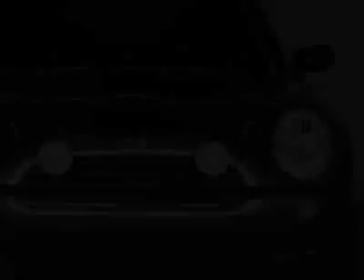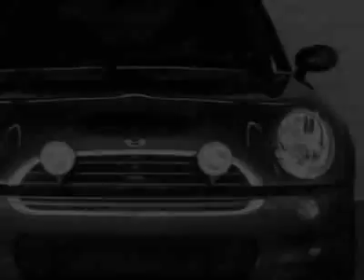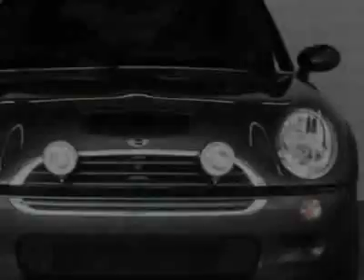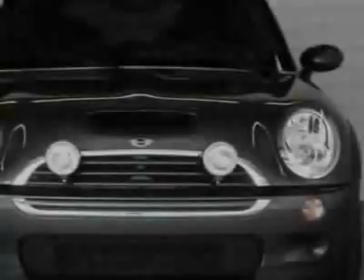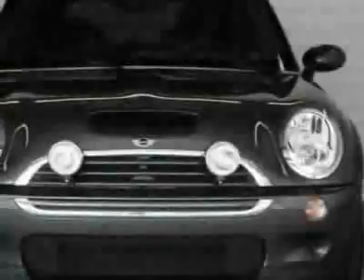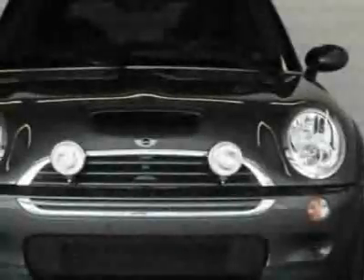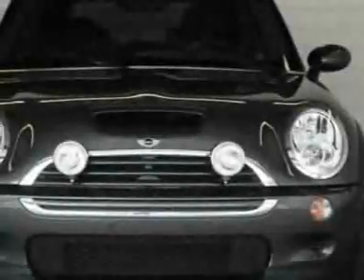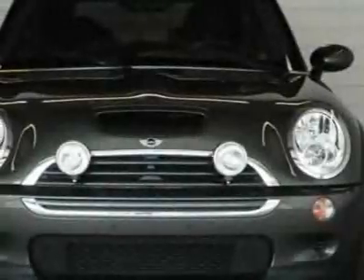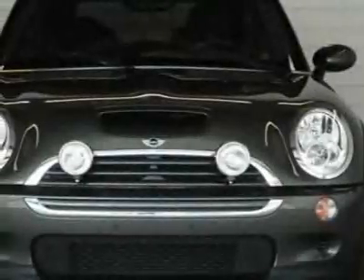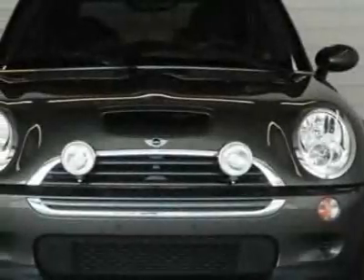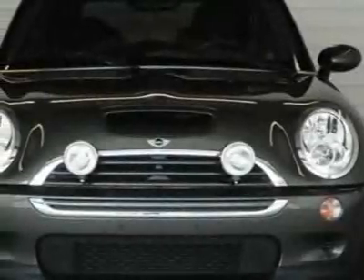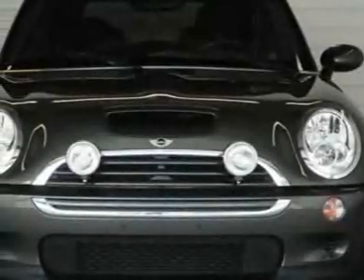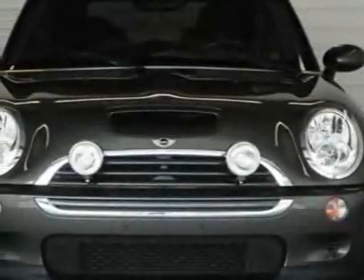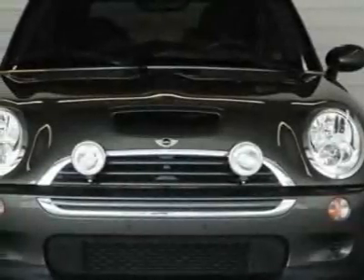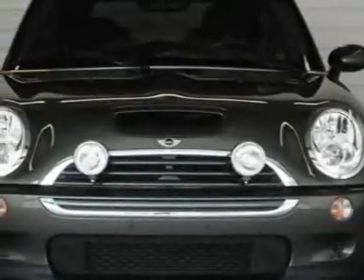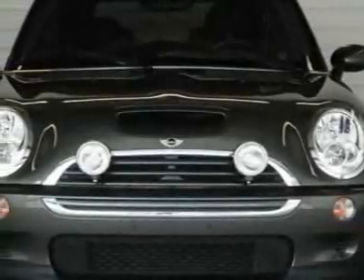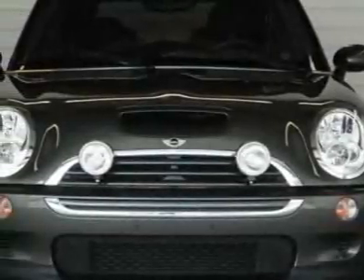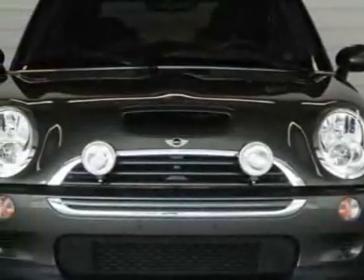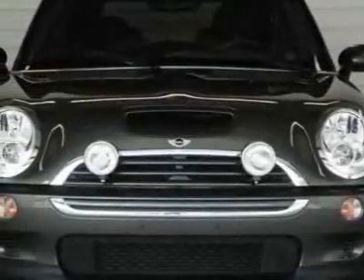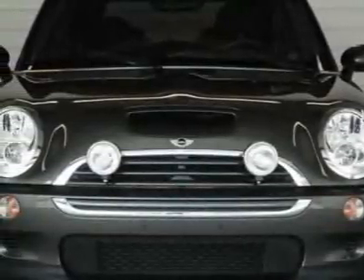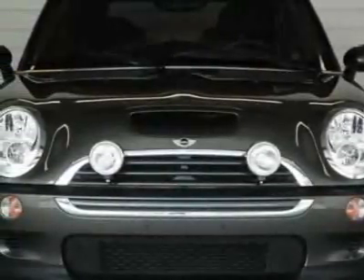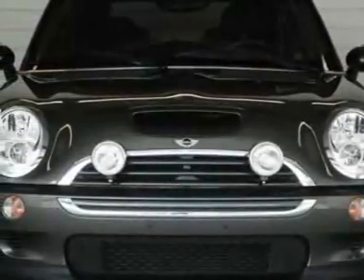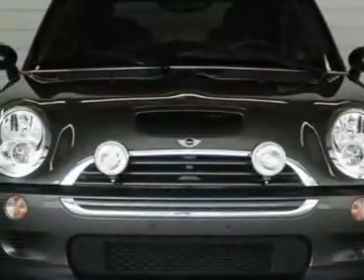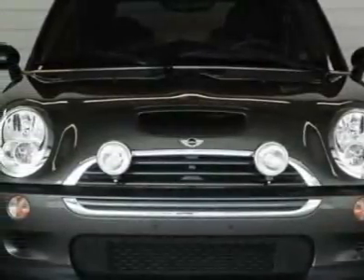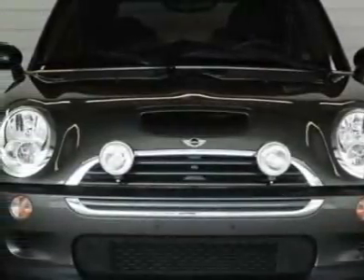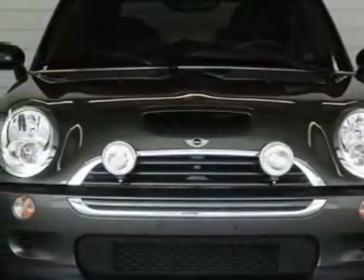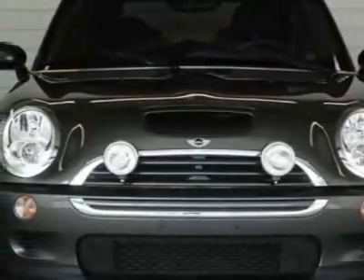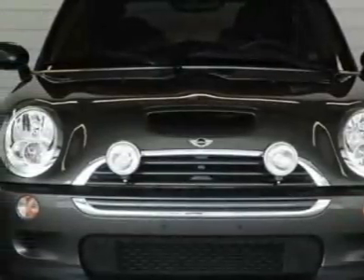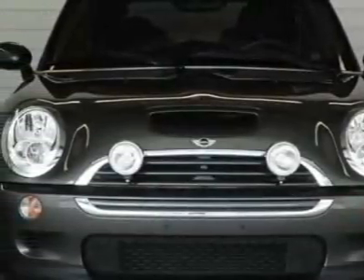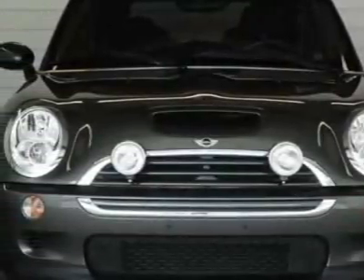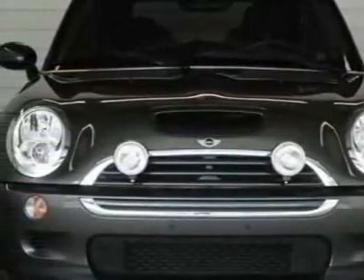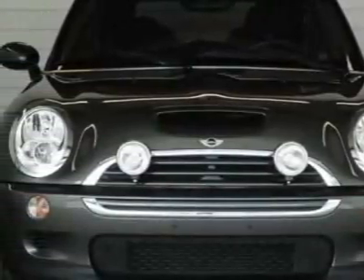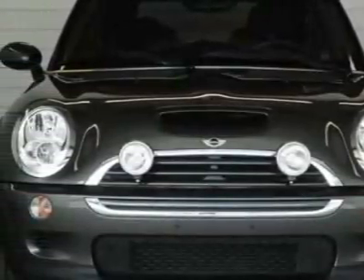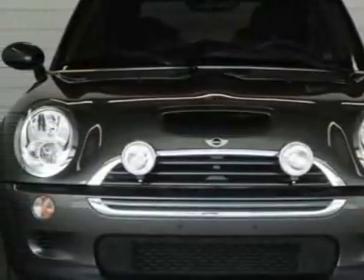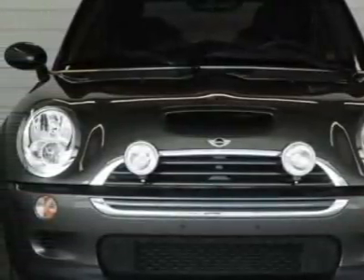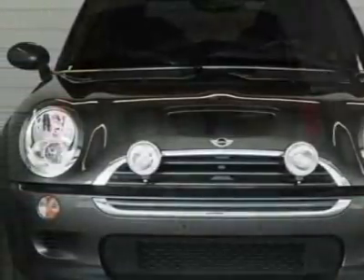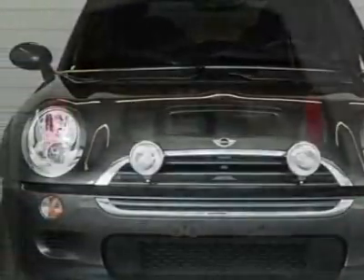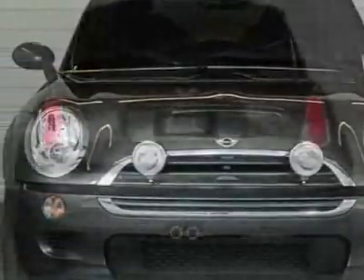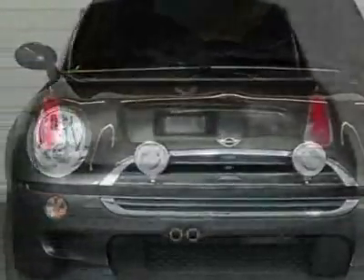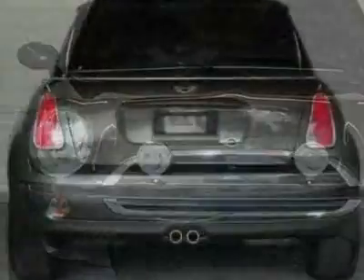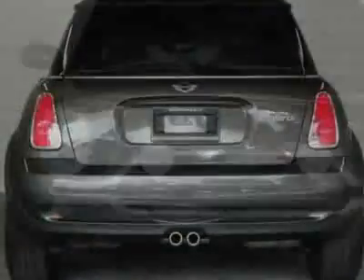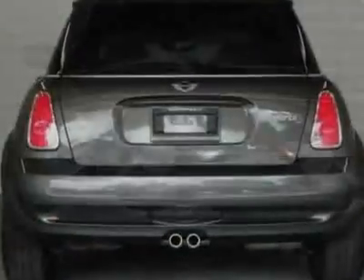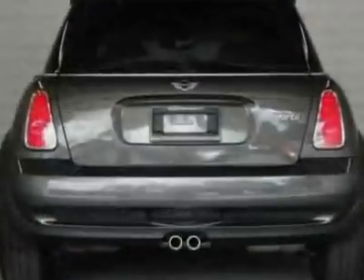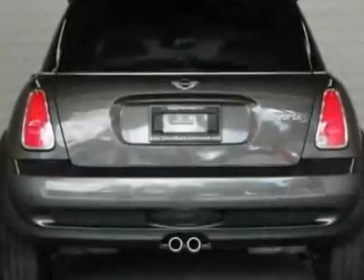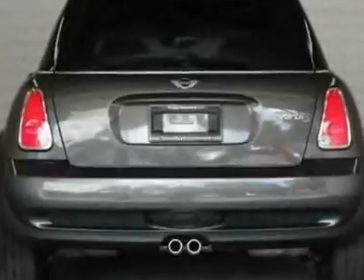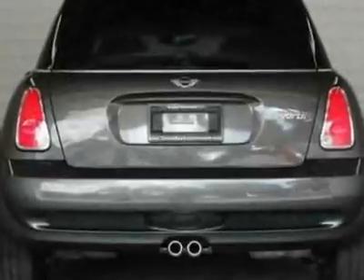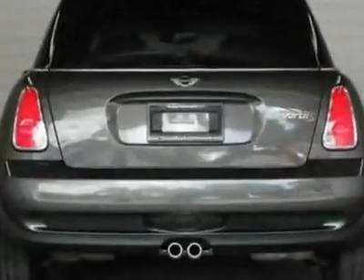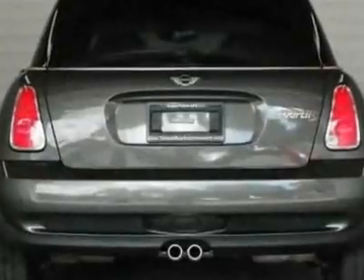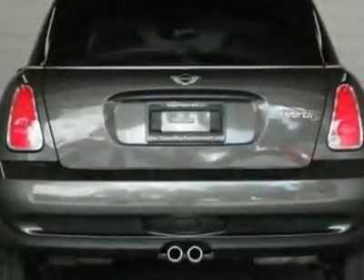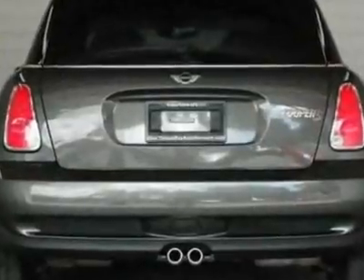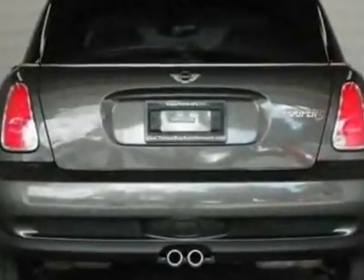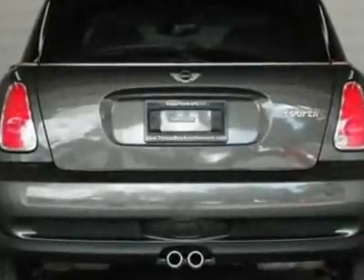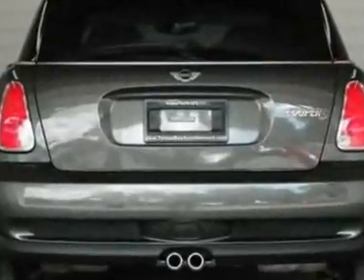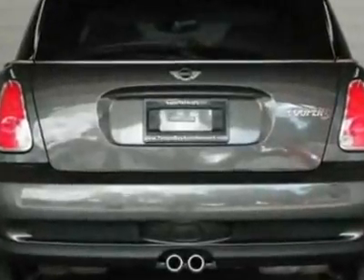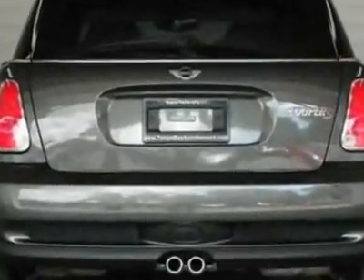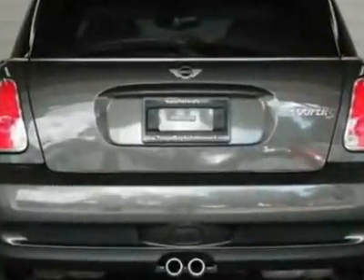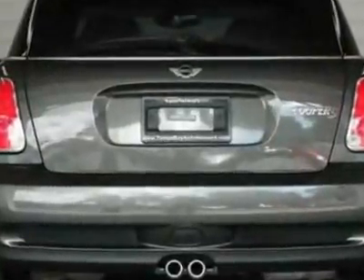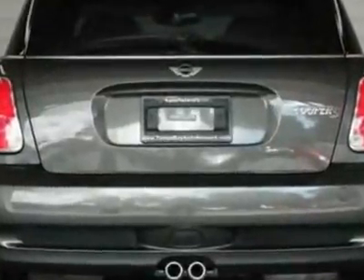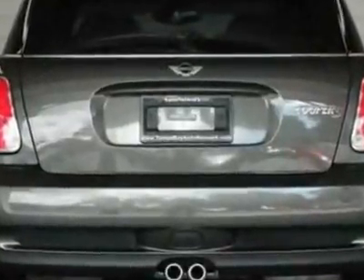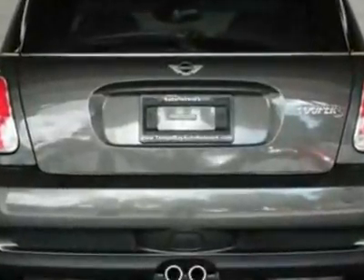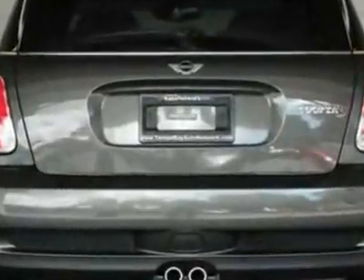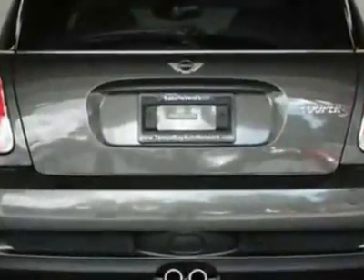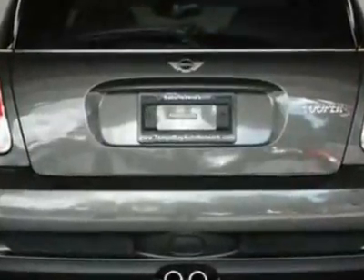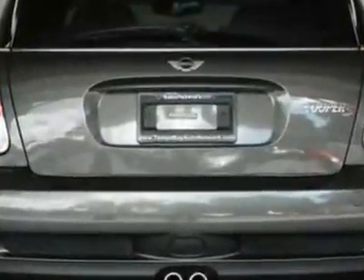Take a look at this 2006 Mini Cooper Hardtop. This Cooper Hardtop has just under 48,500 miles.